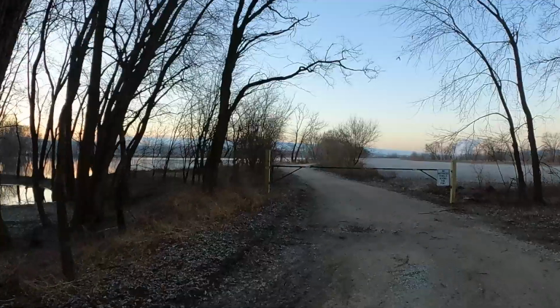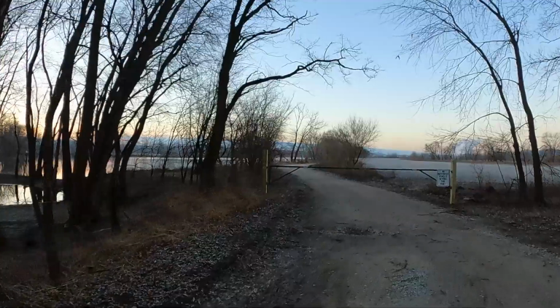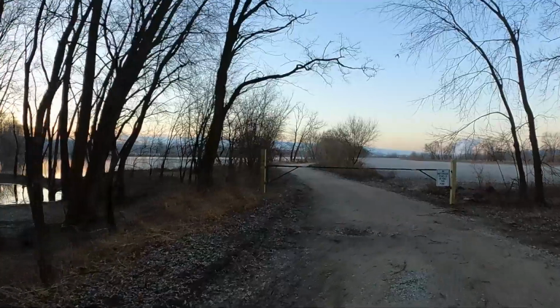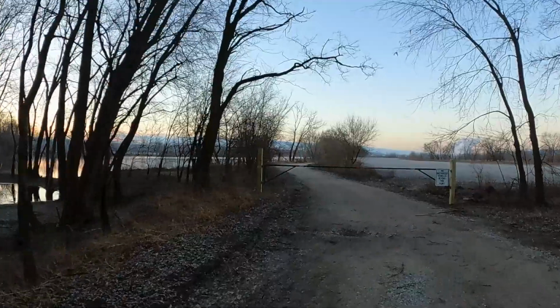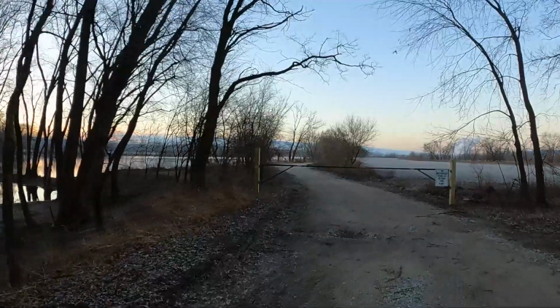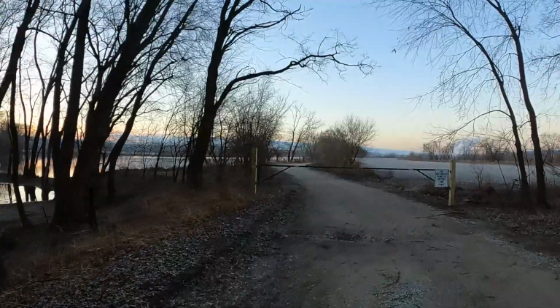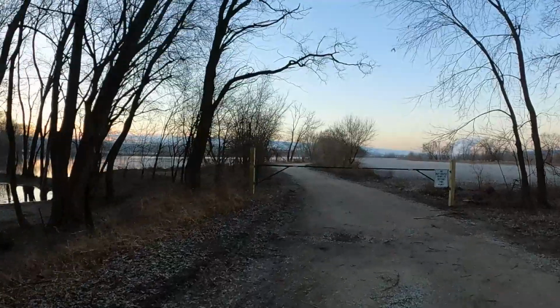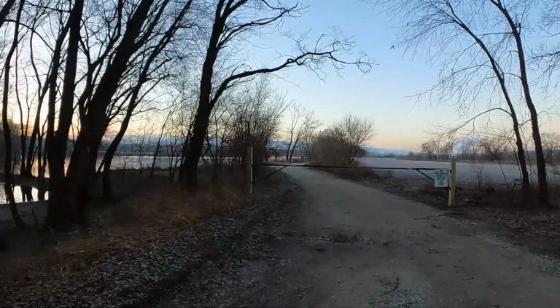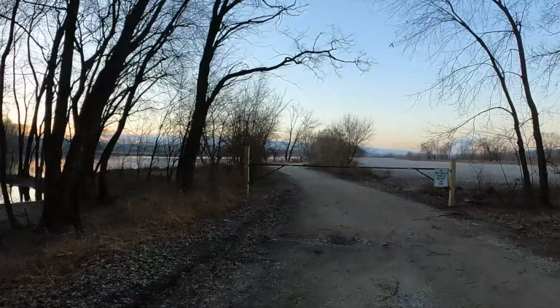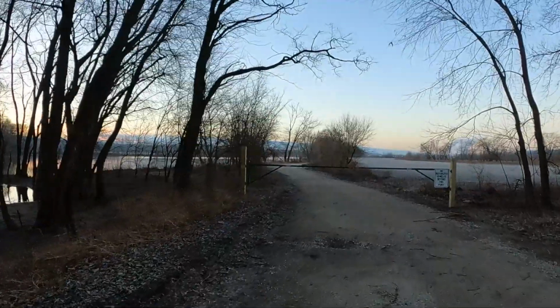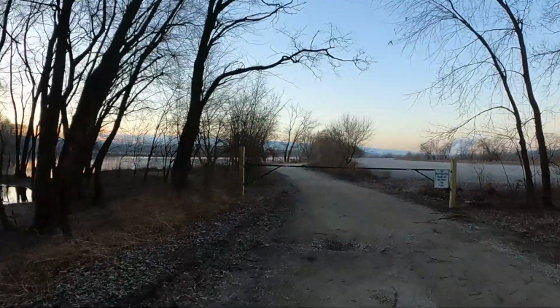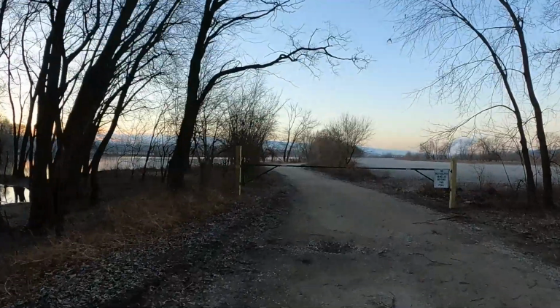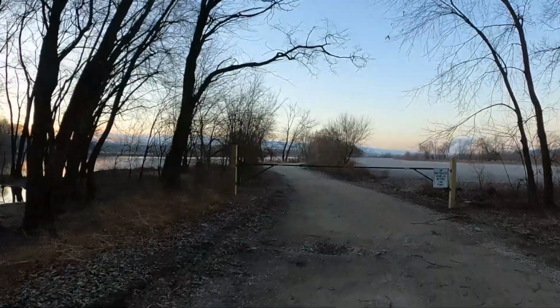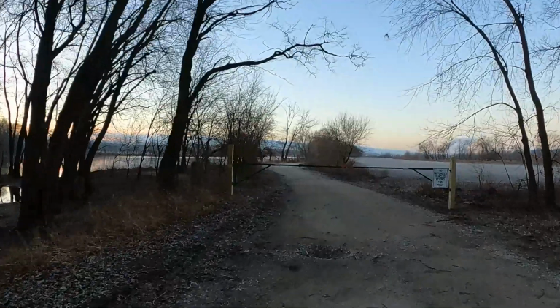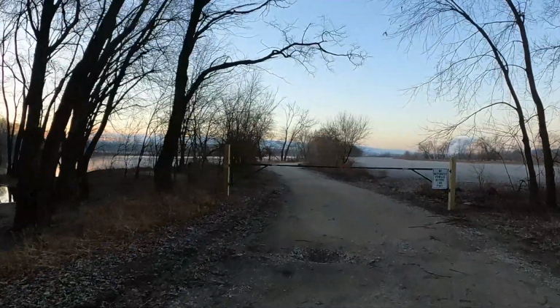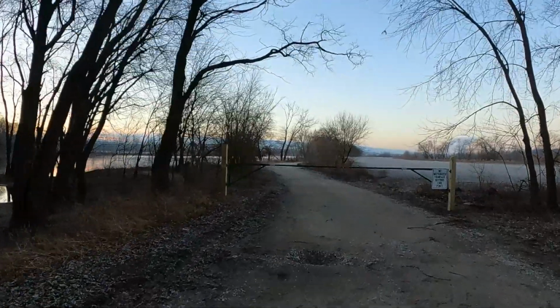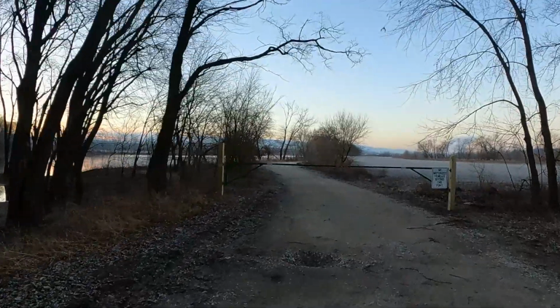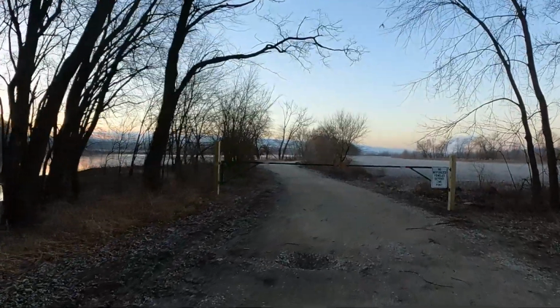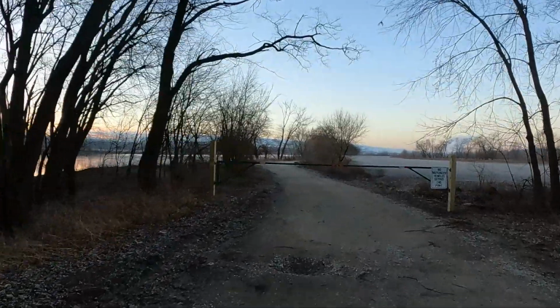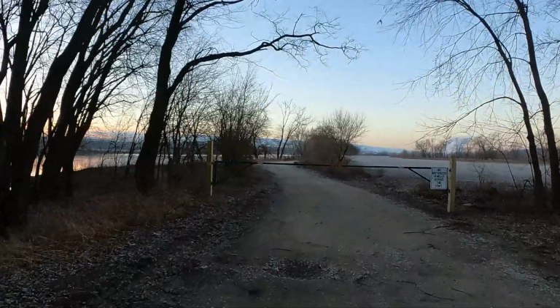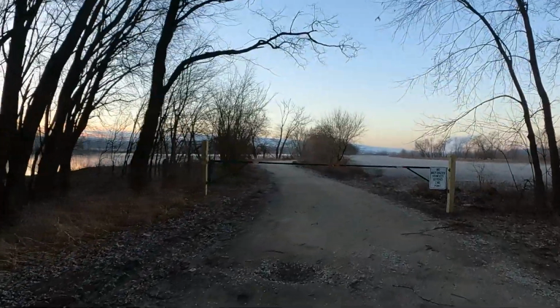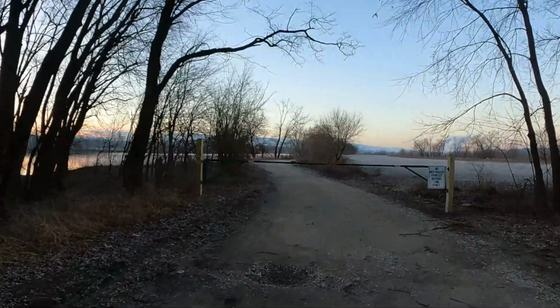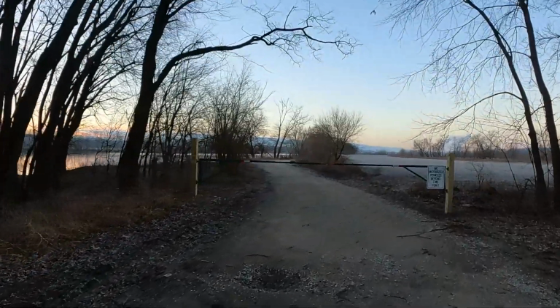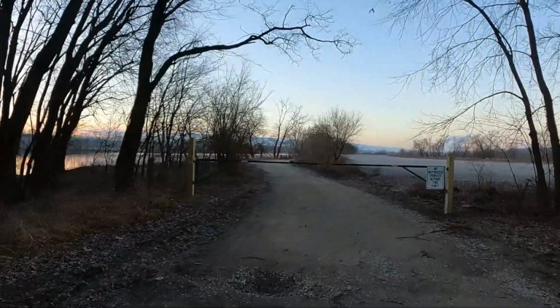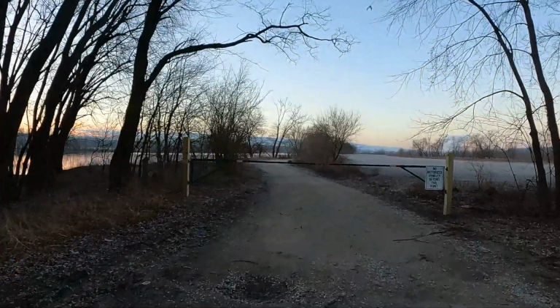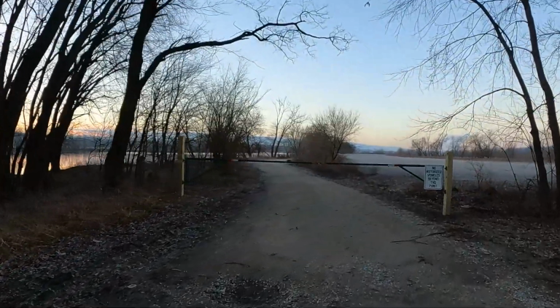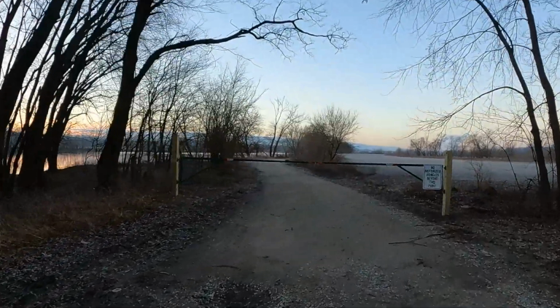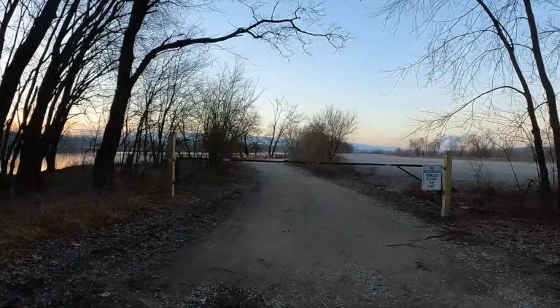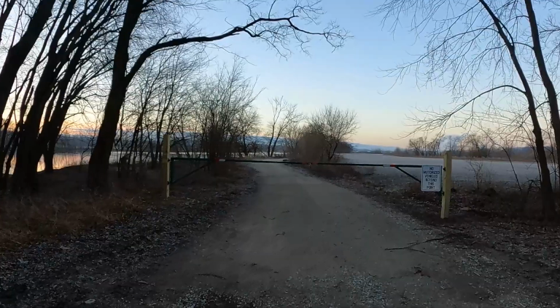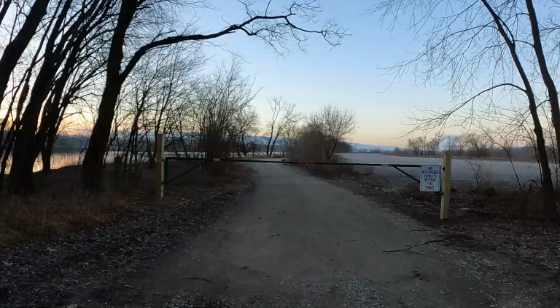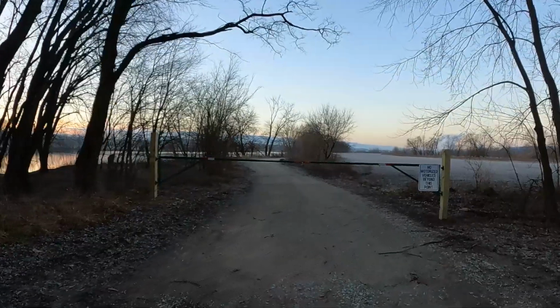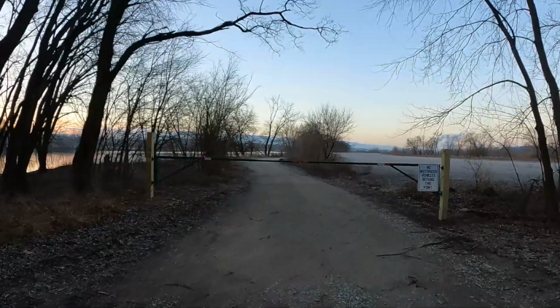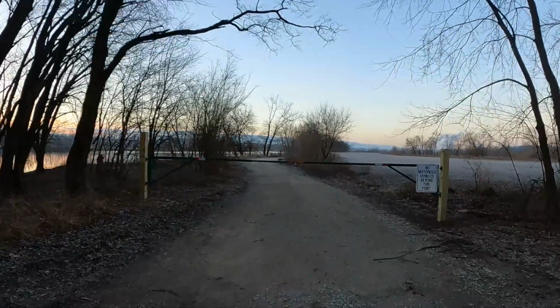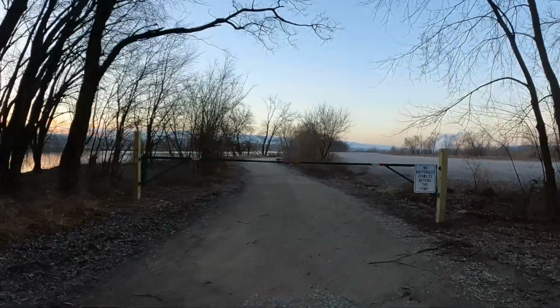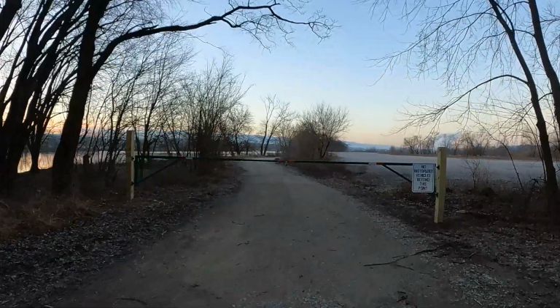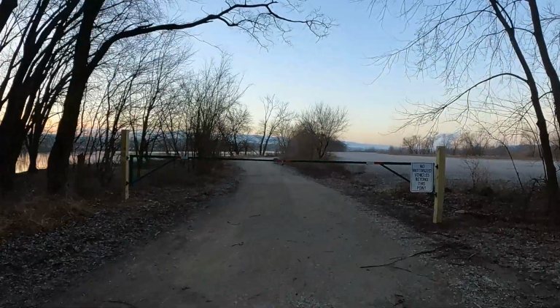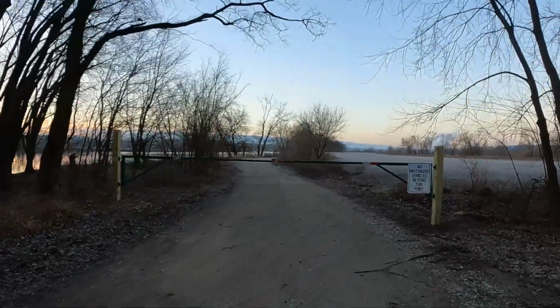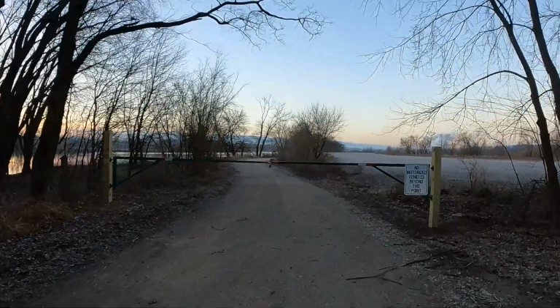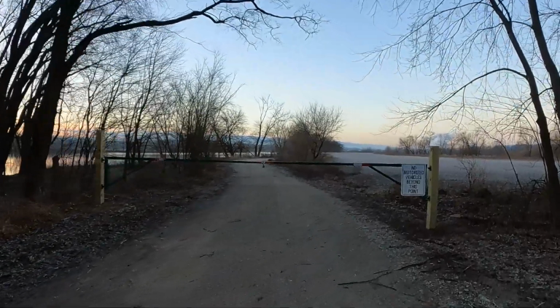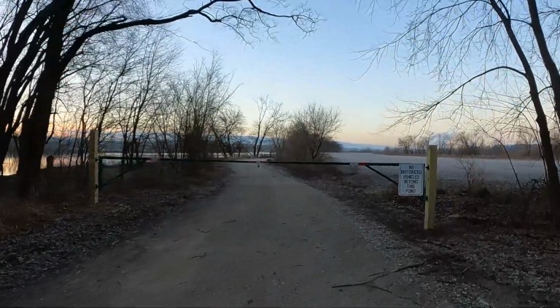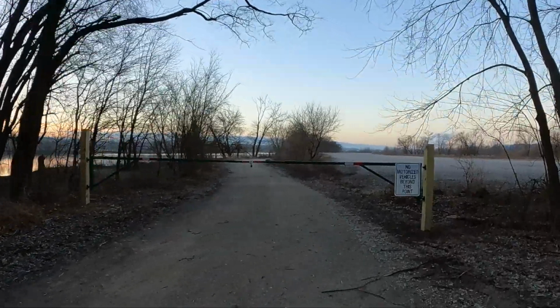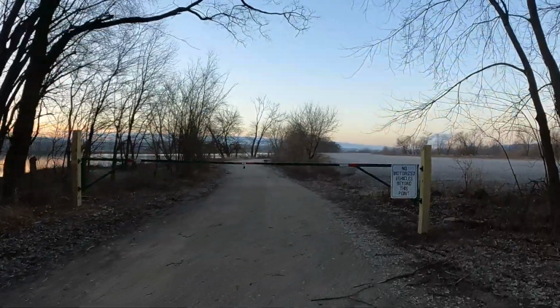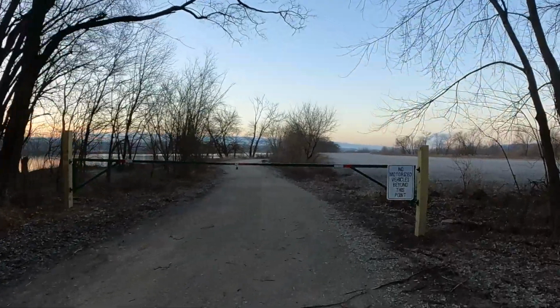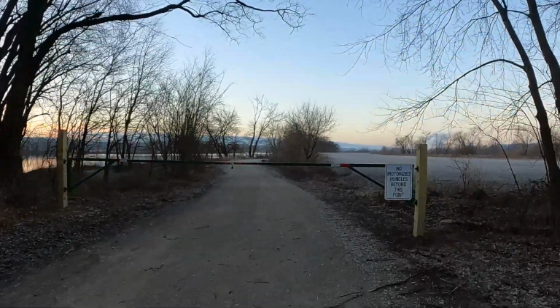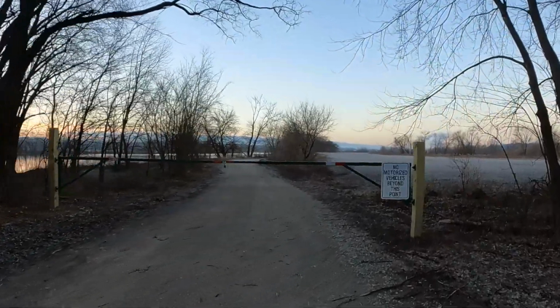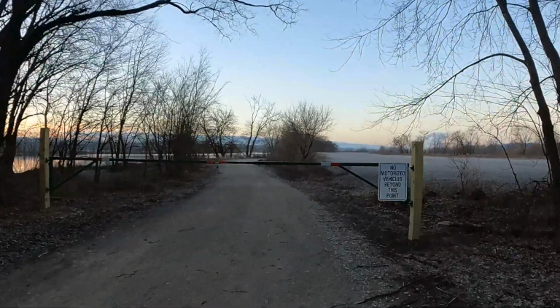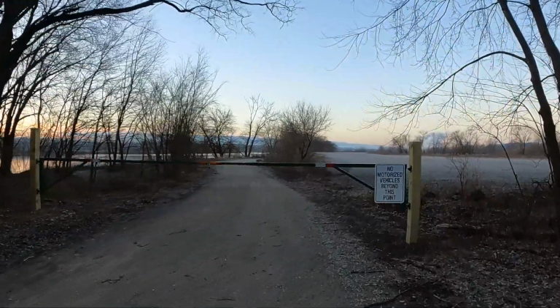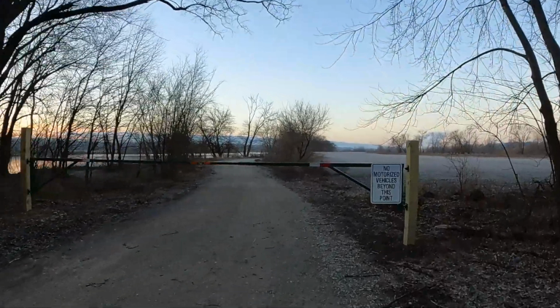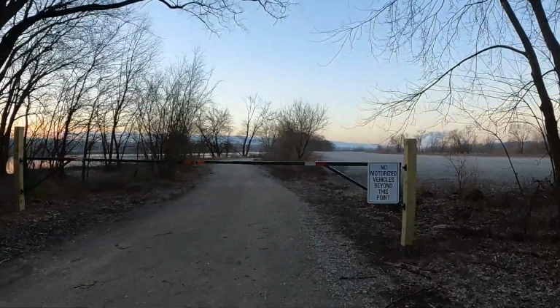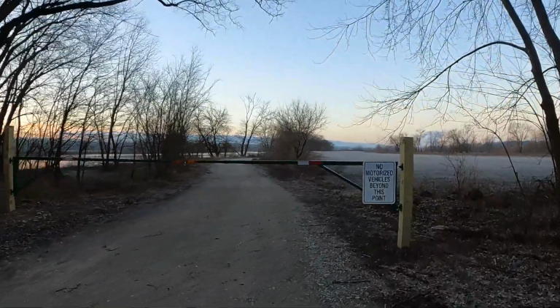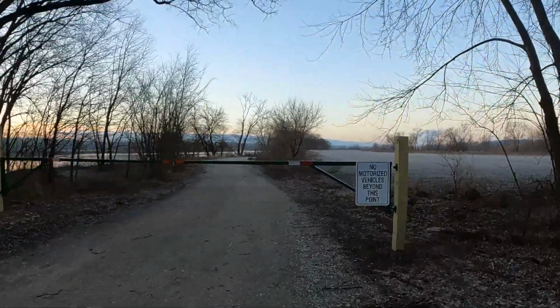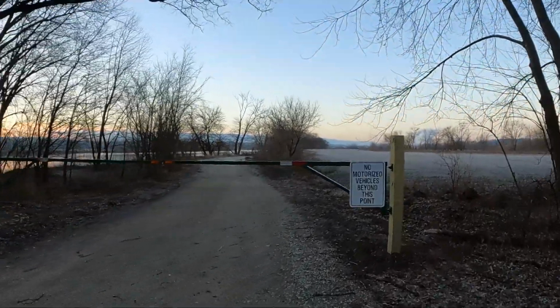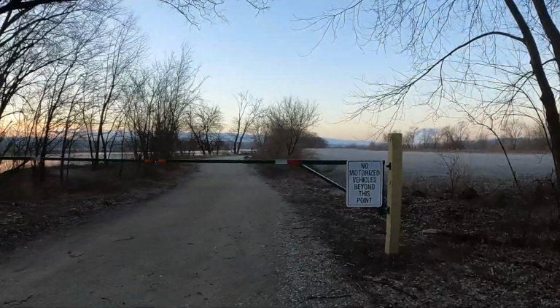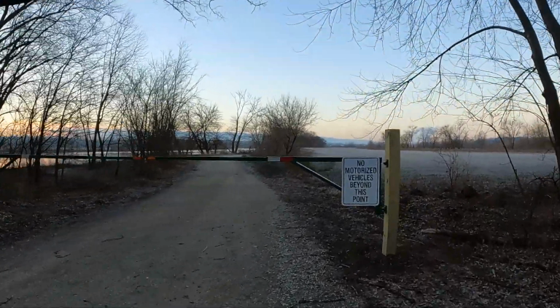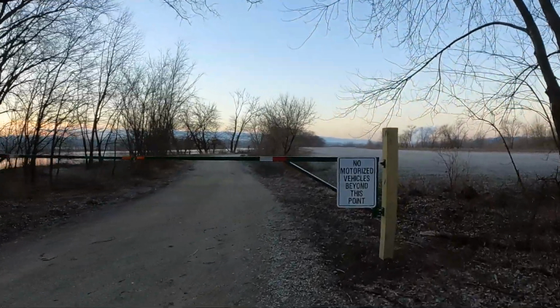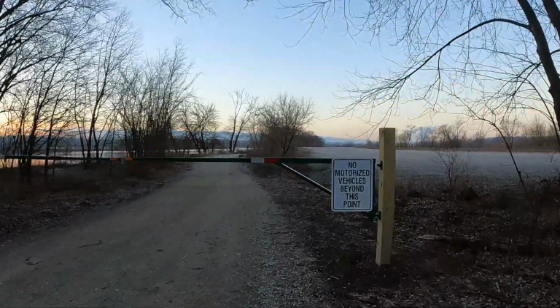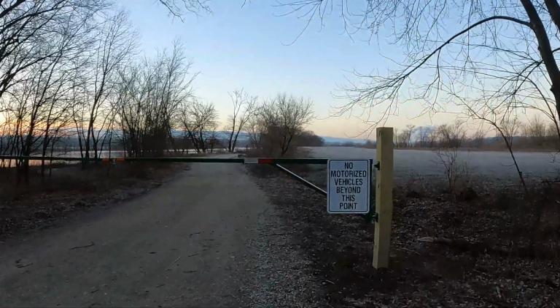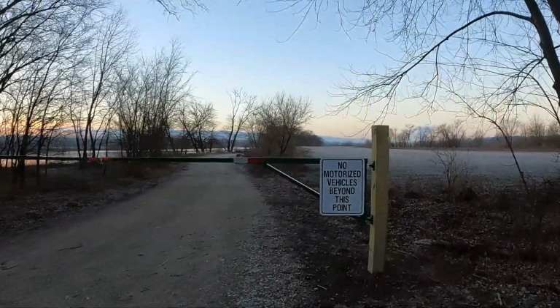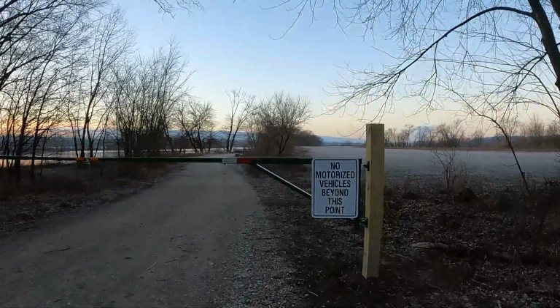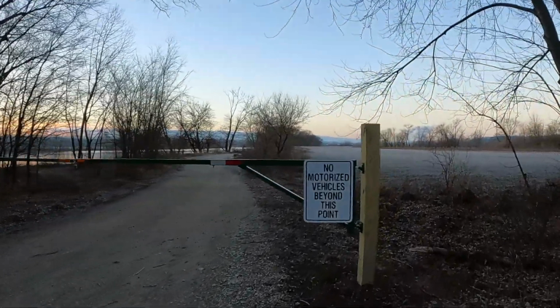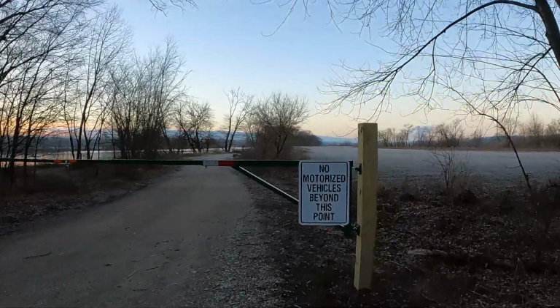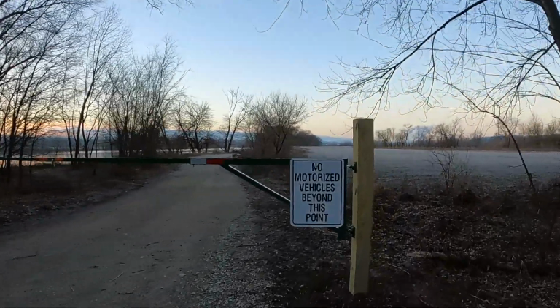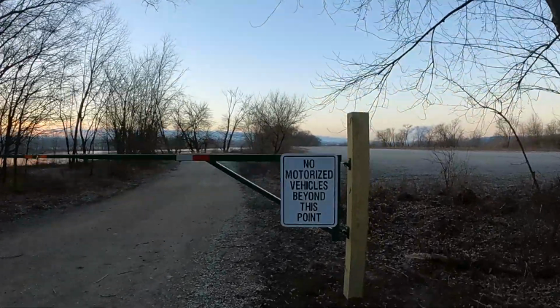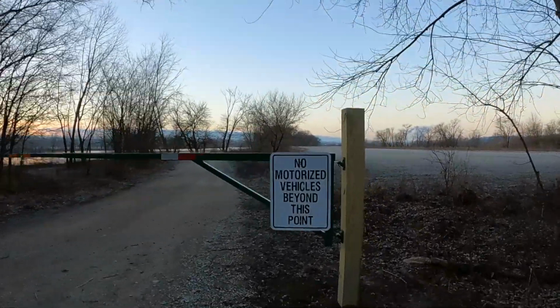I believe there's been some road damage. We had some heavy rains that washed it out, so you're allowed to walk by this.